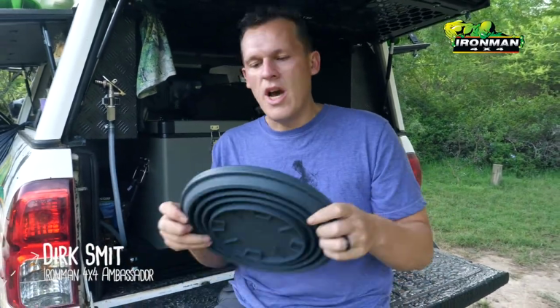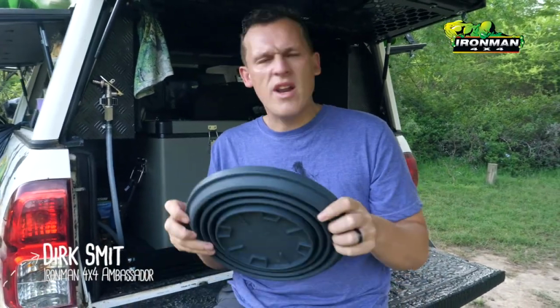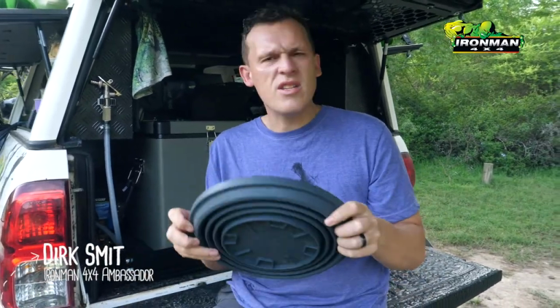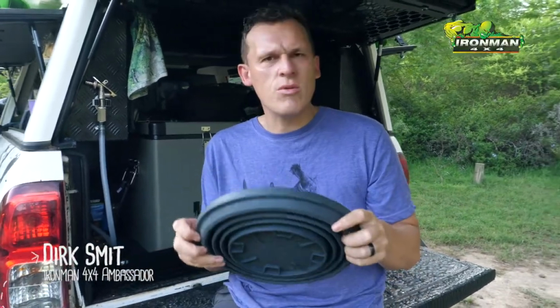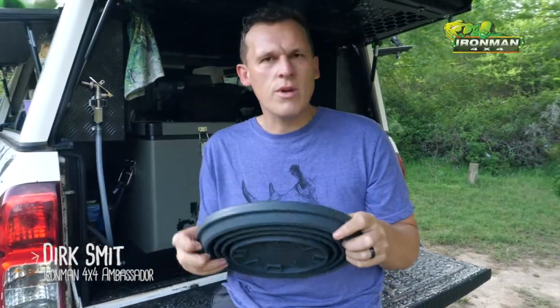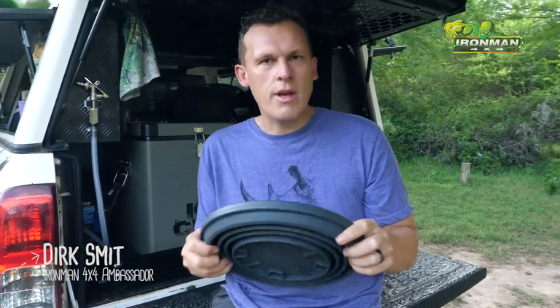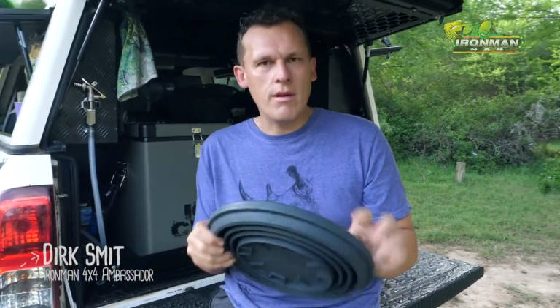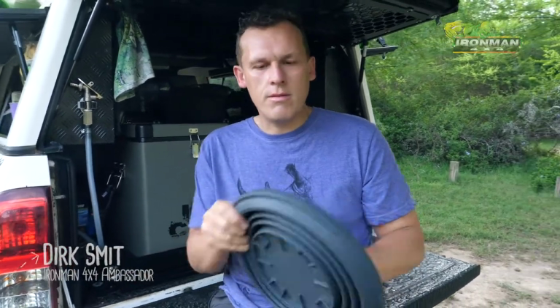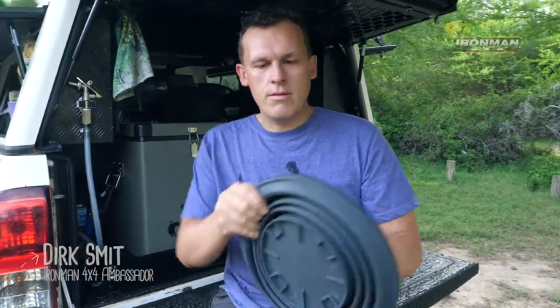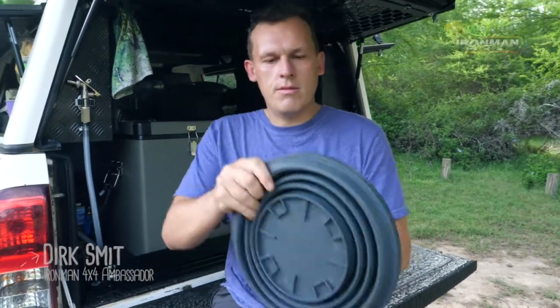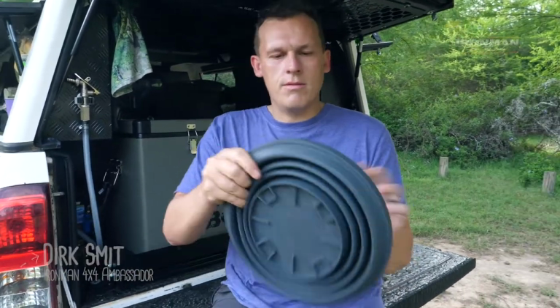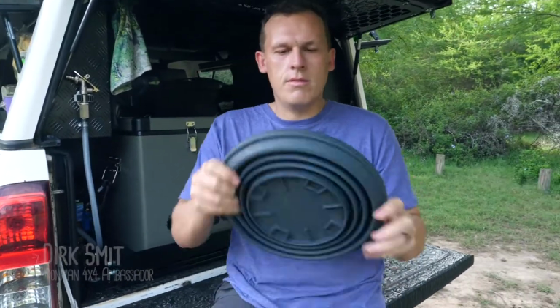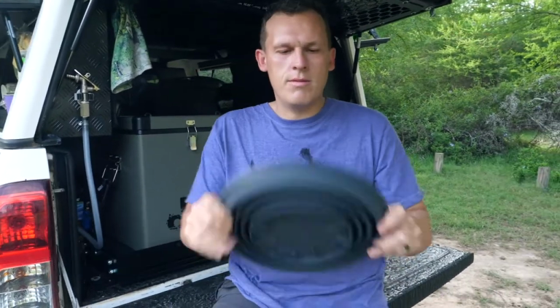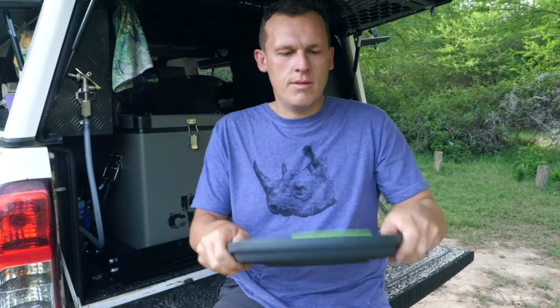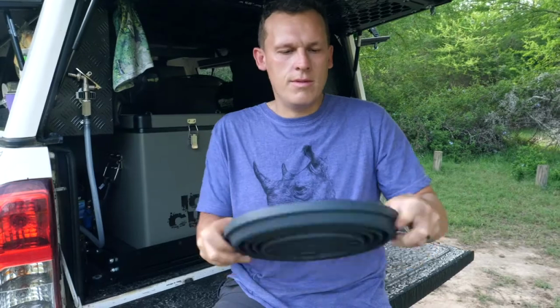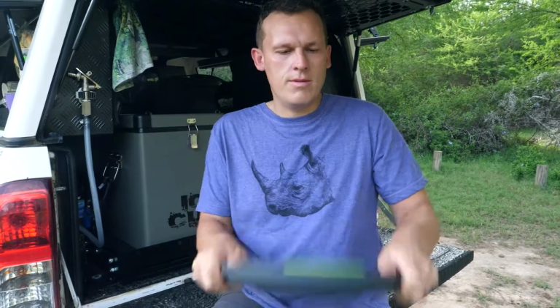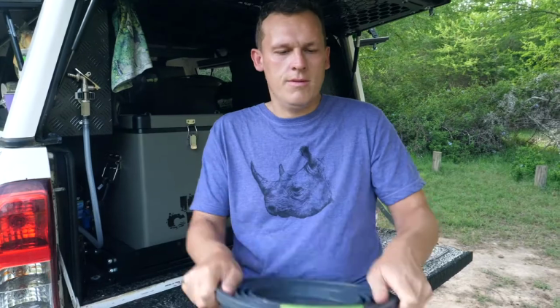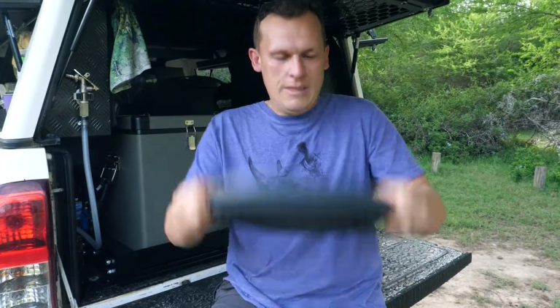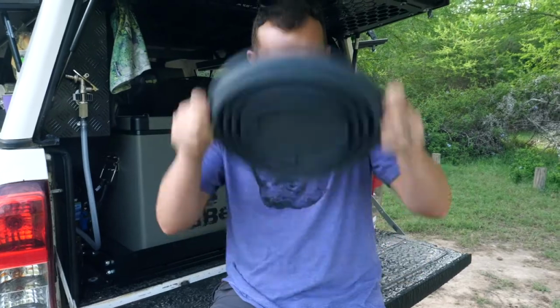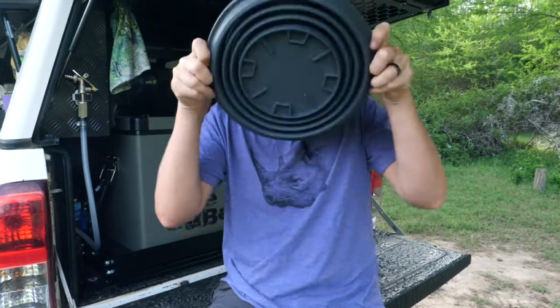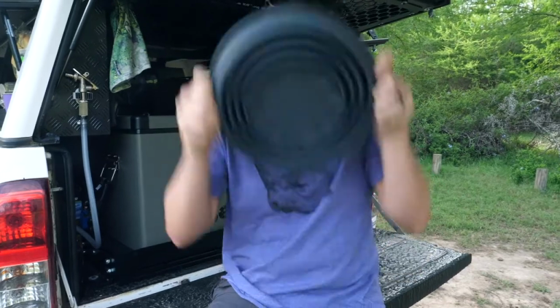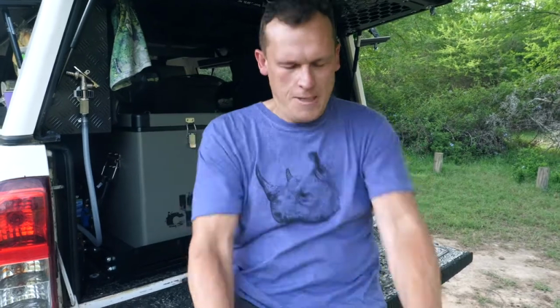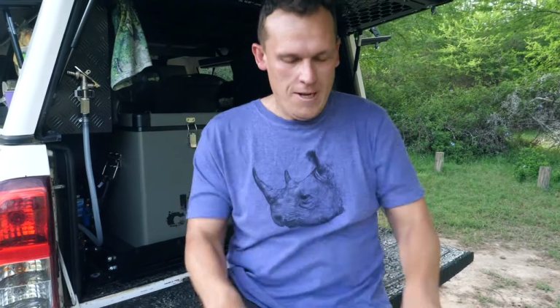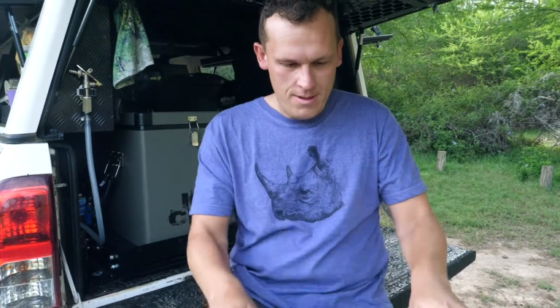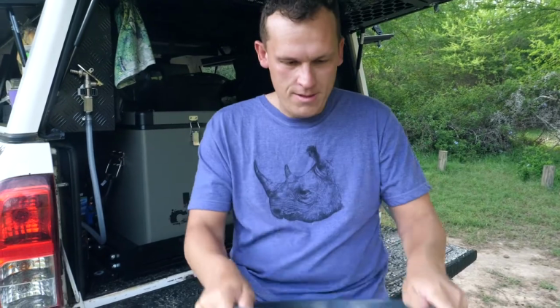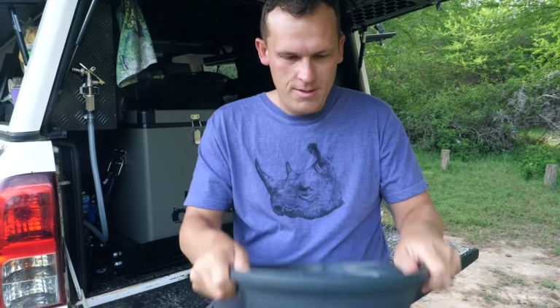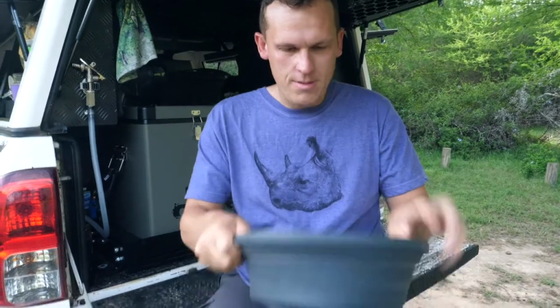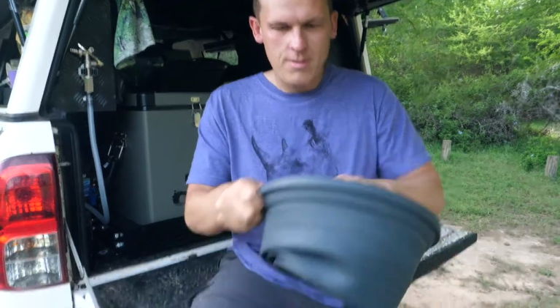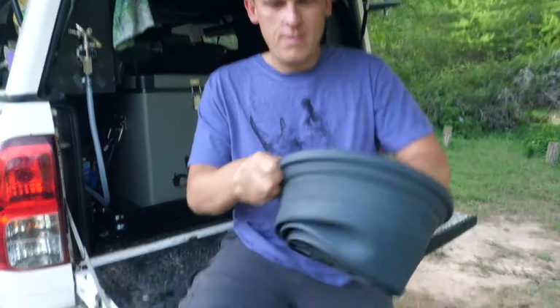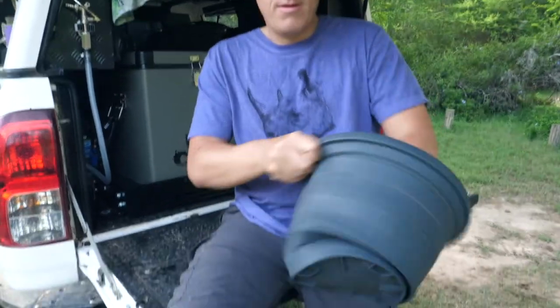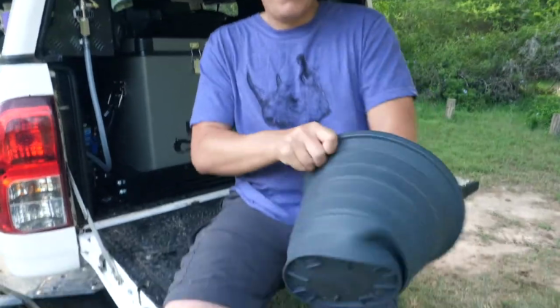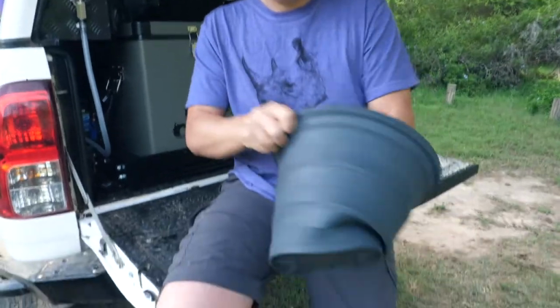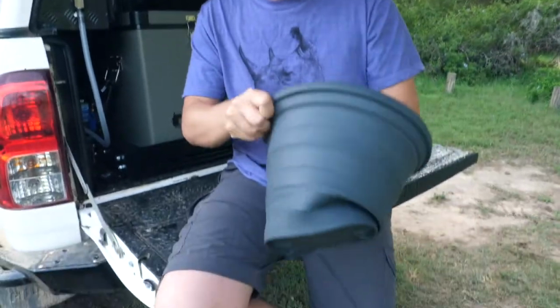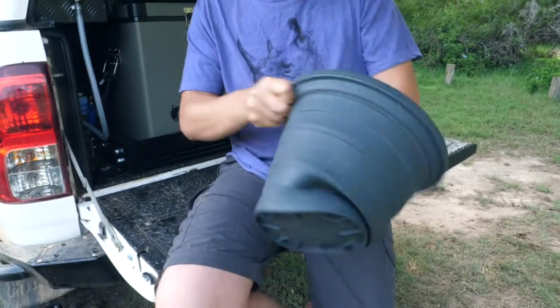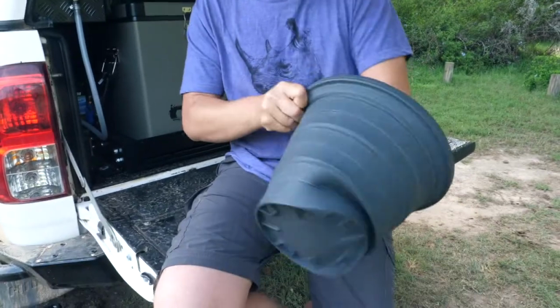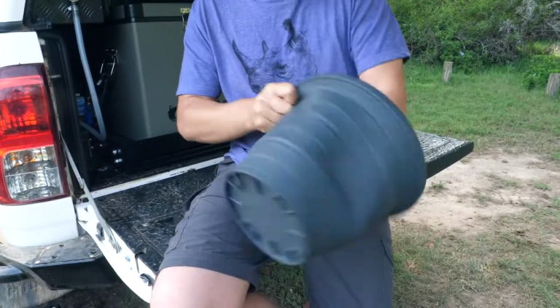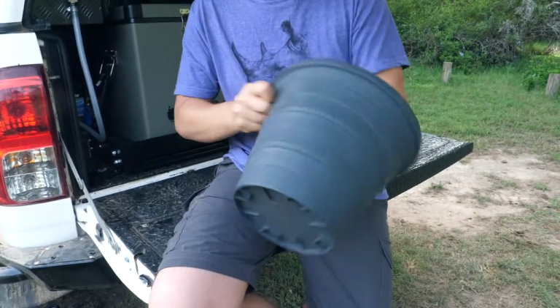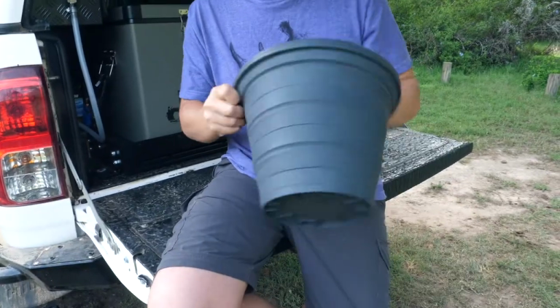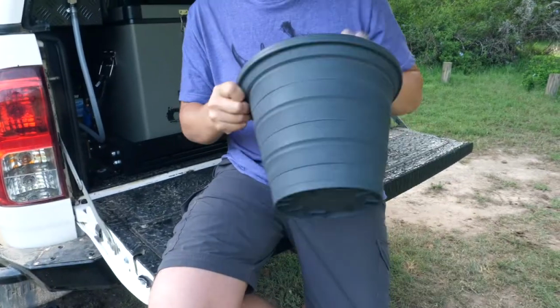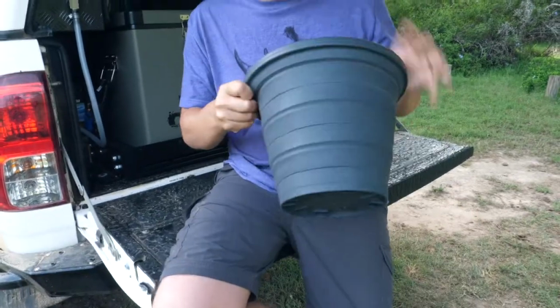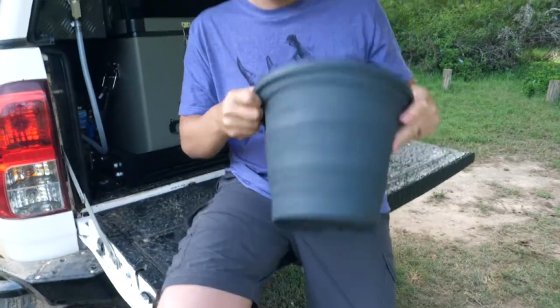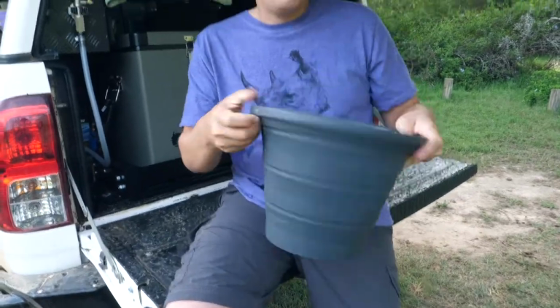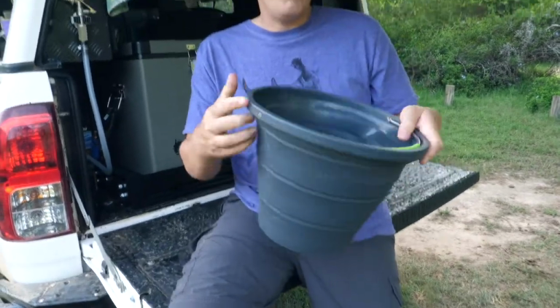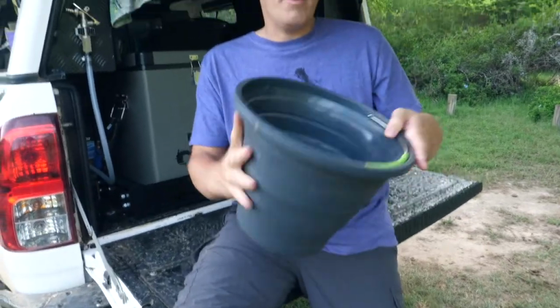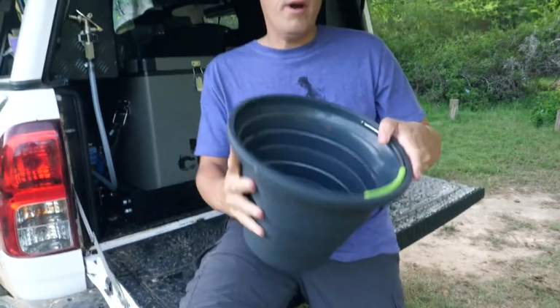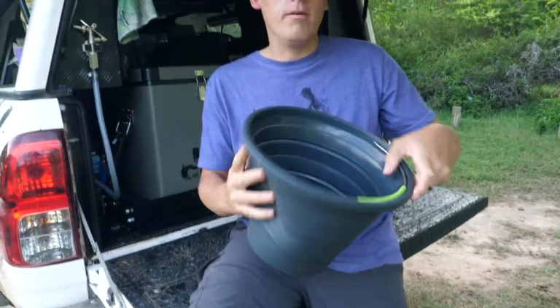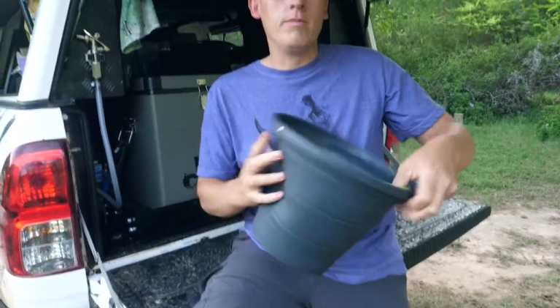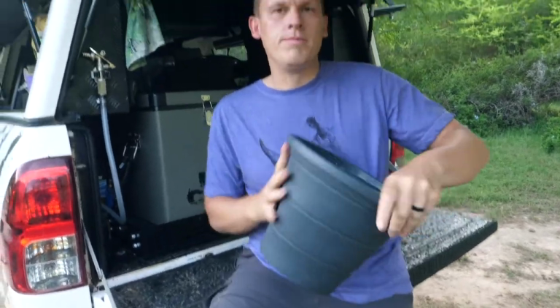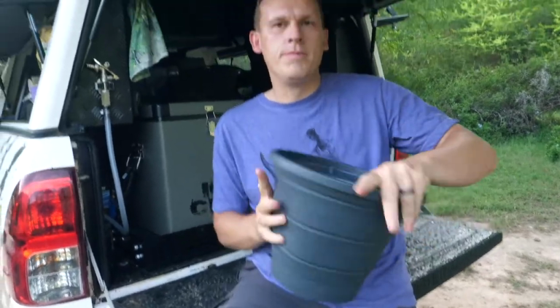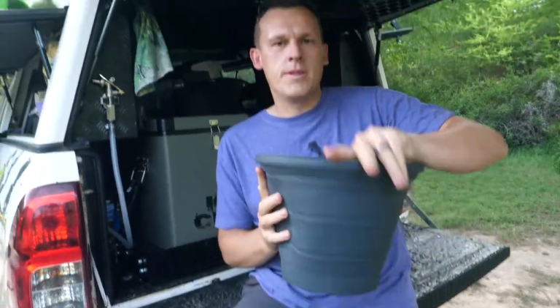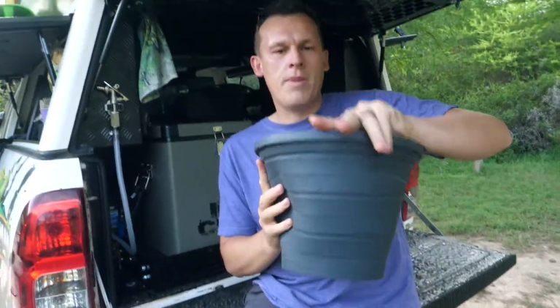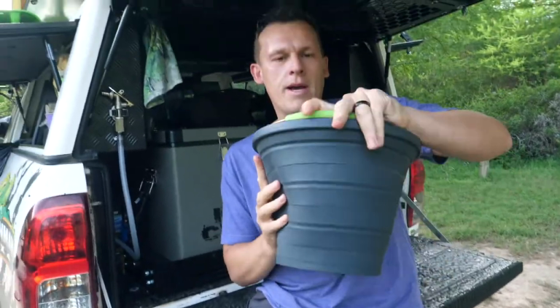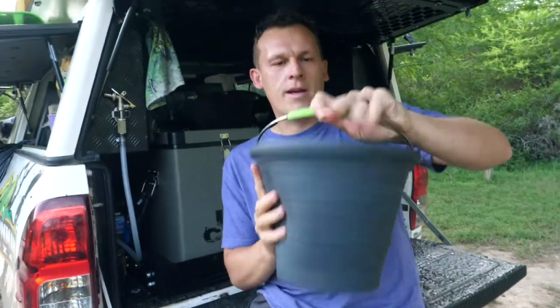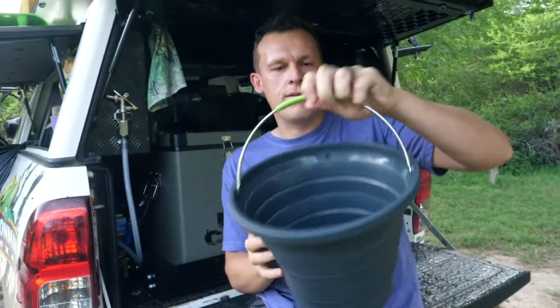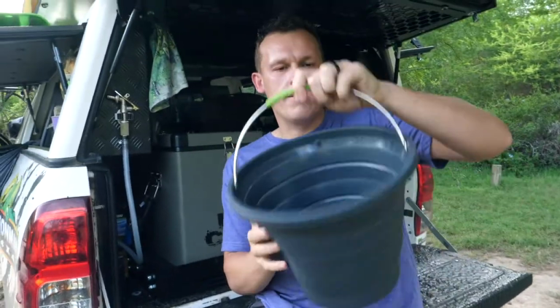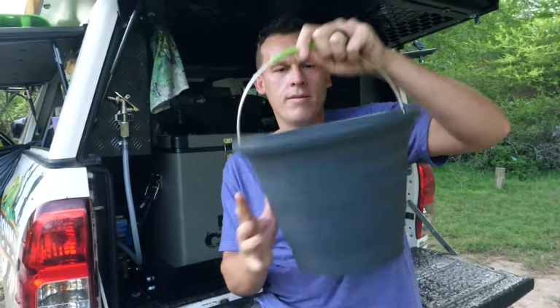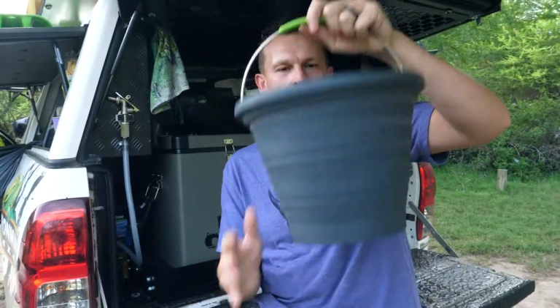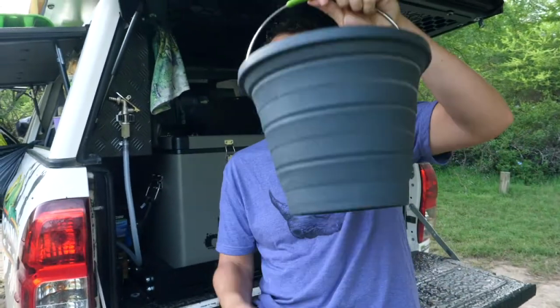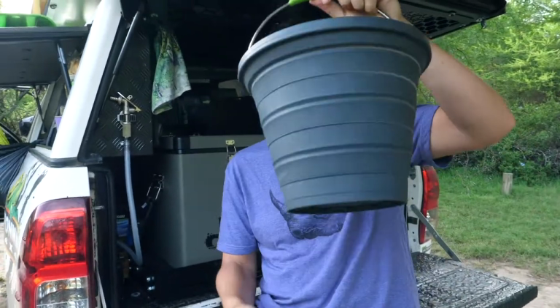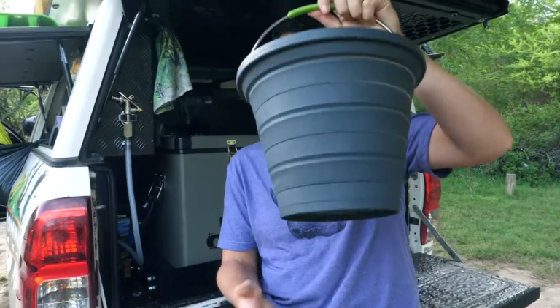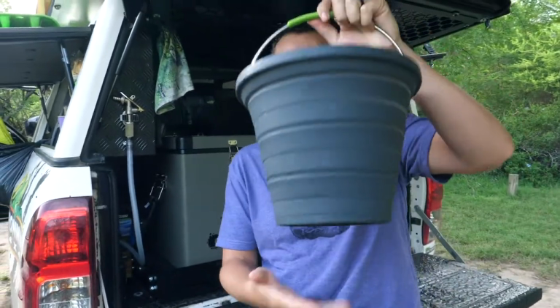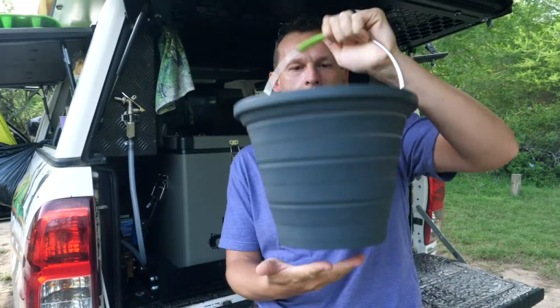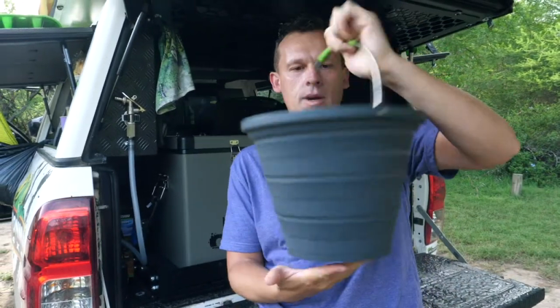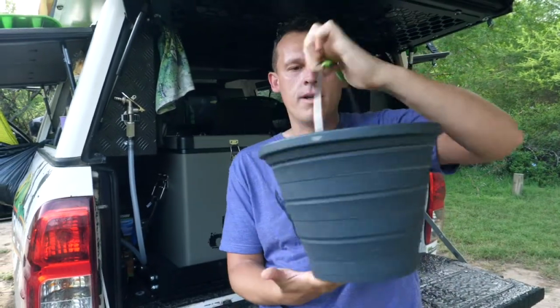How does it work? There you go — it's a bucket. A 10 litre bucket.